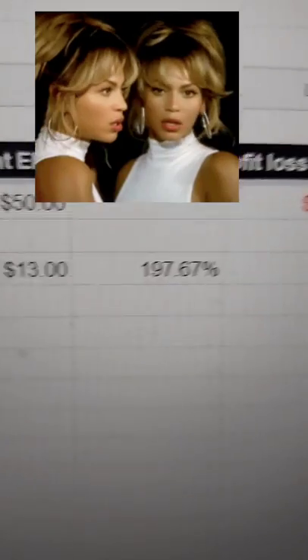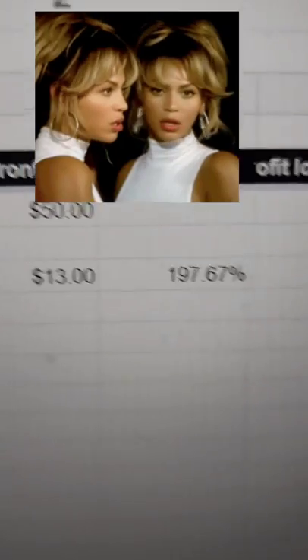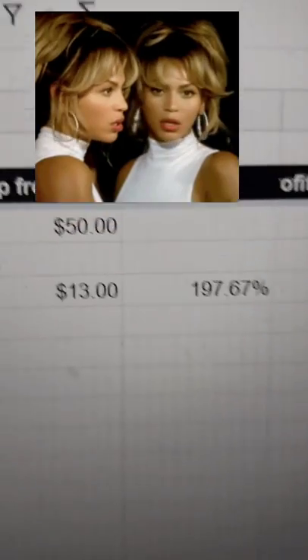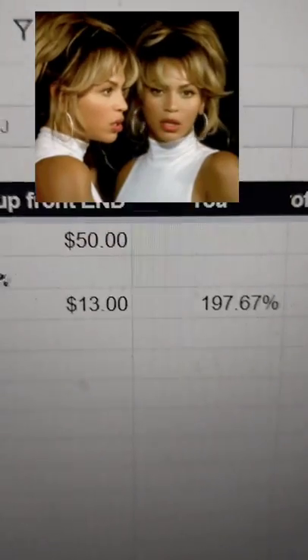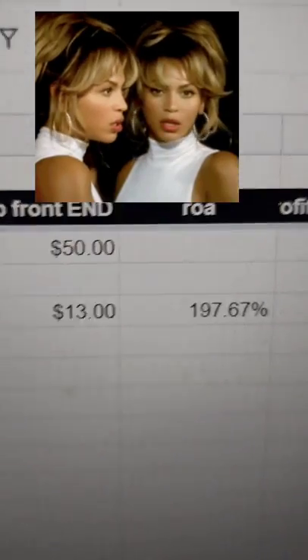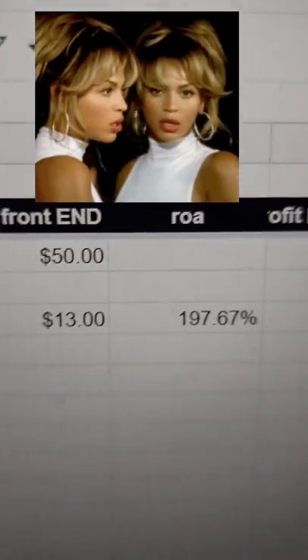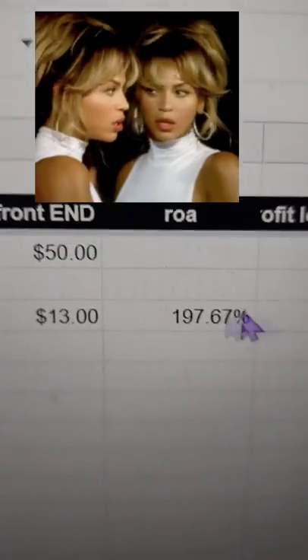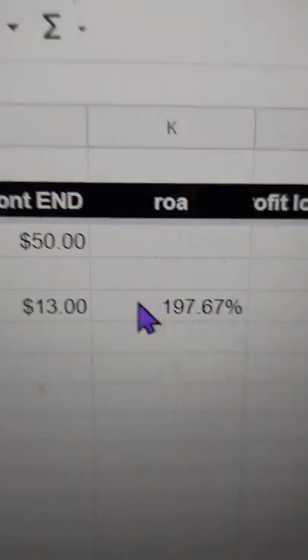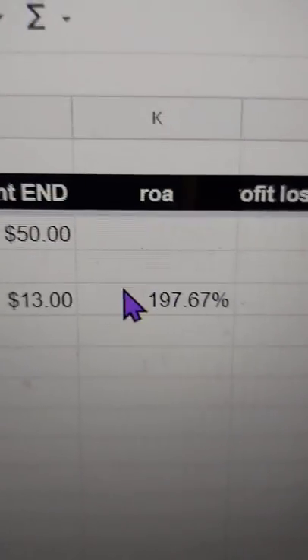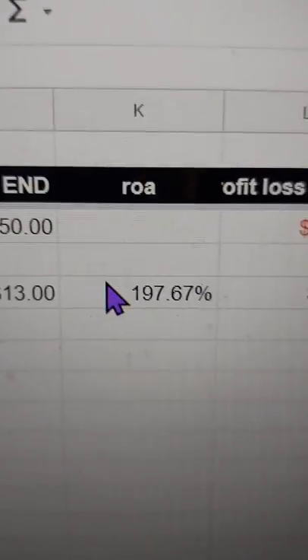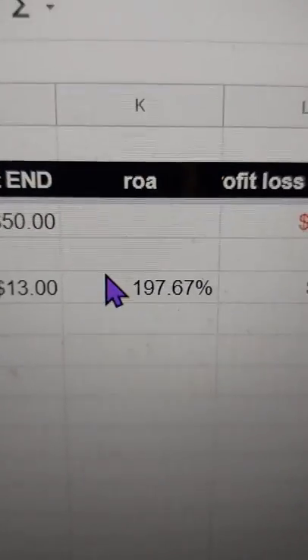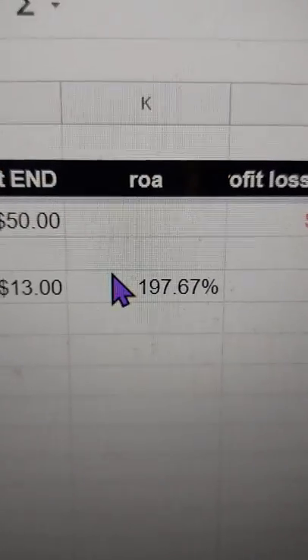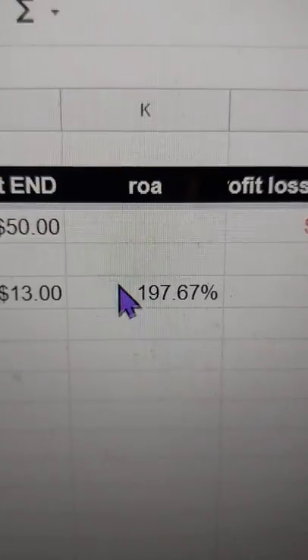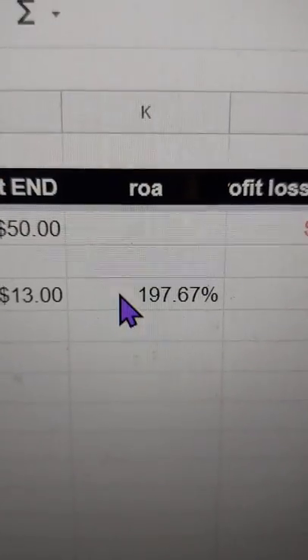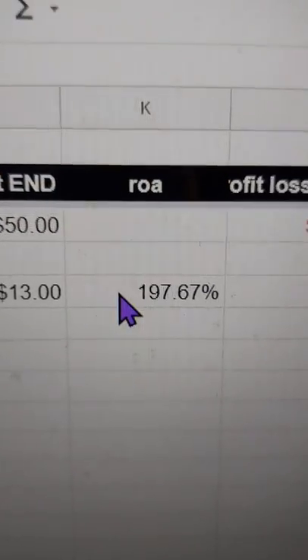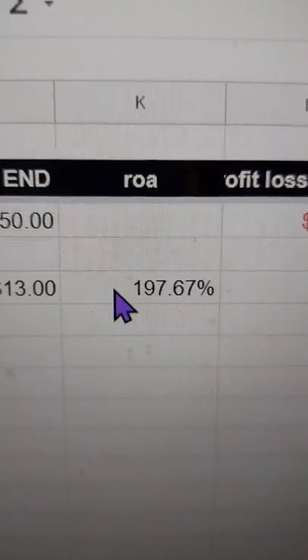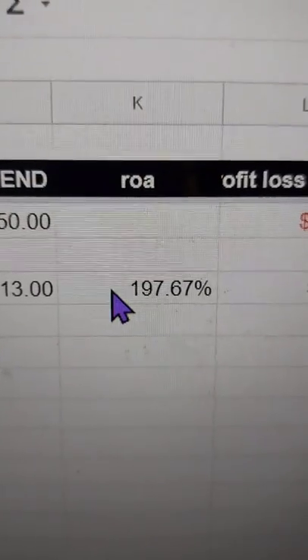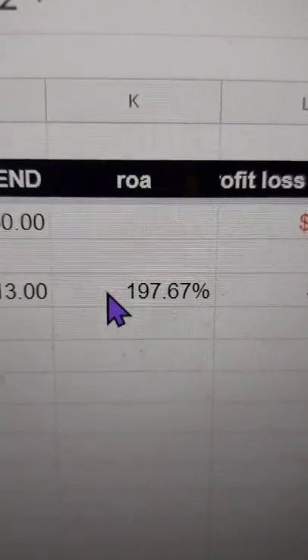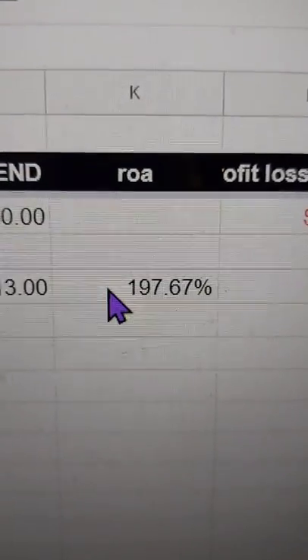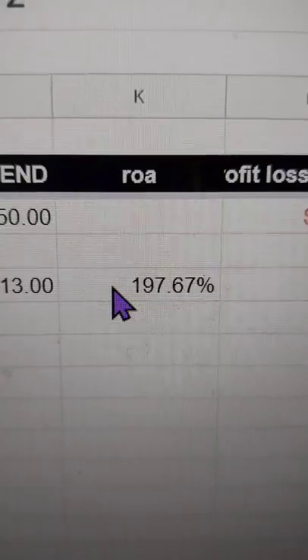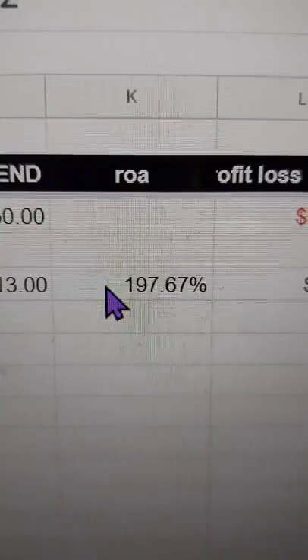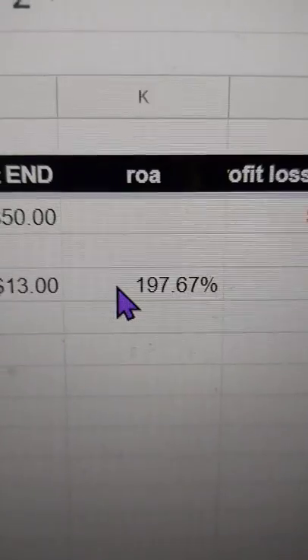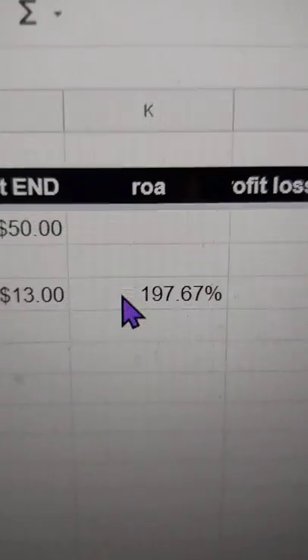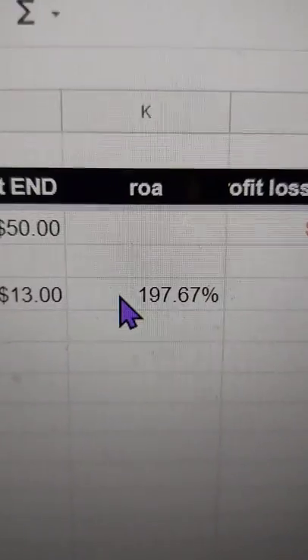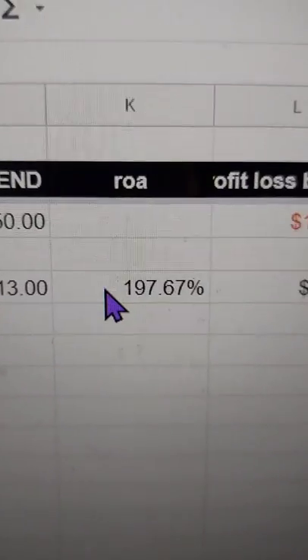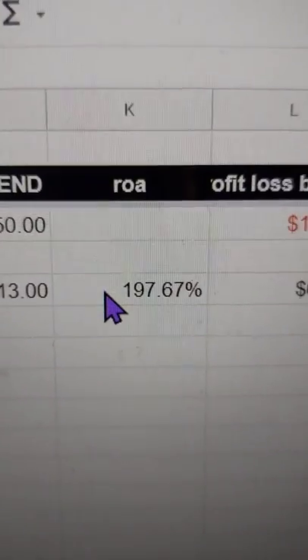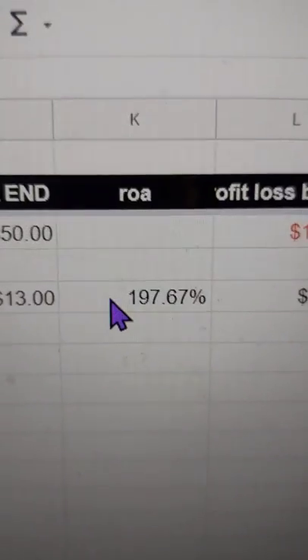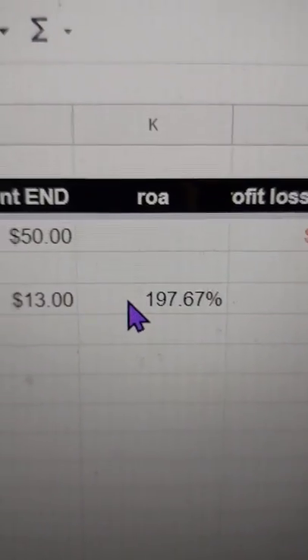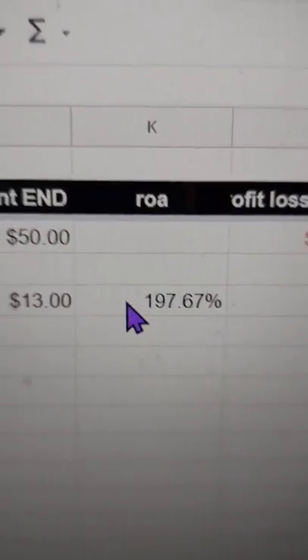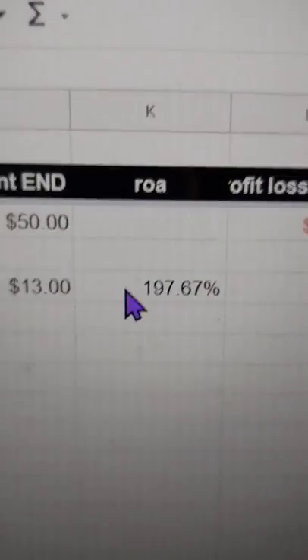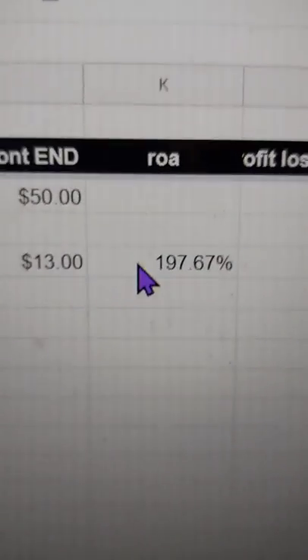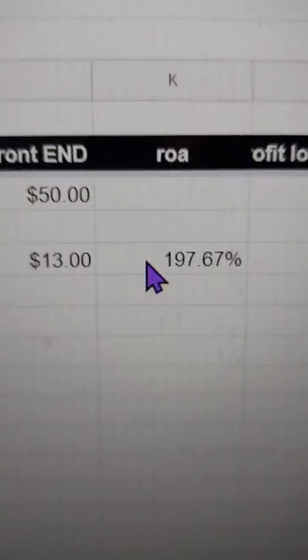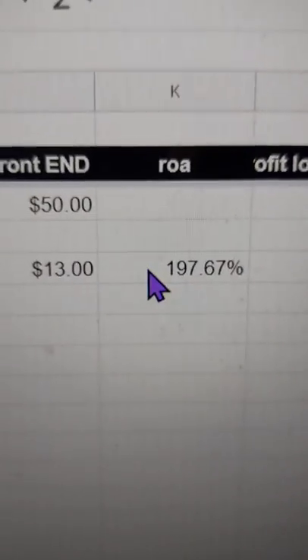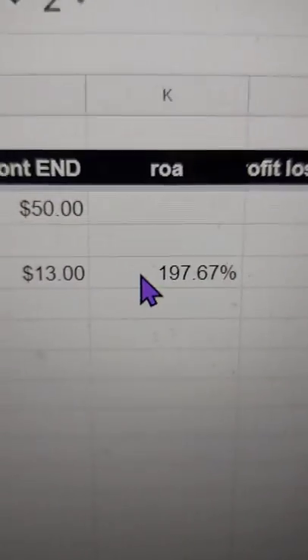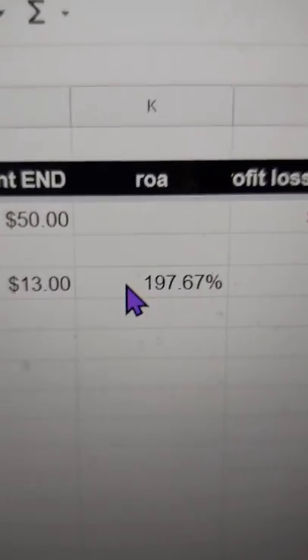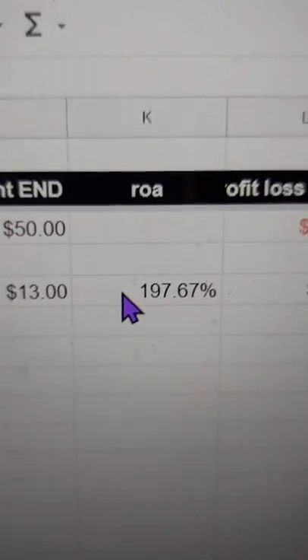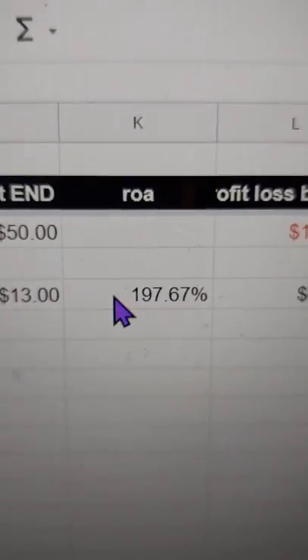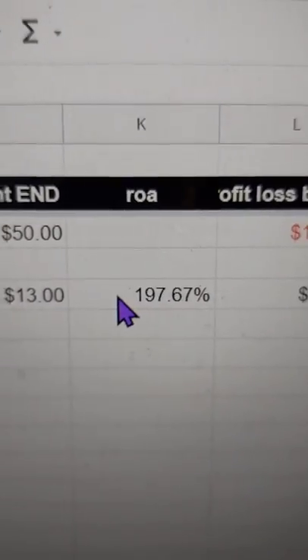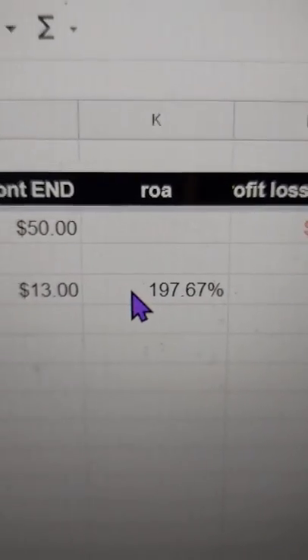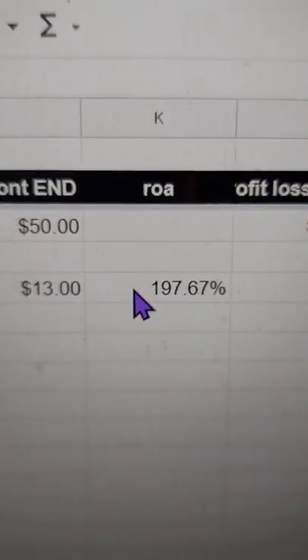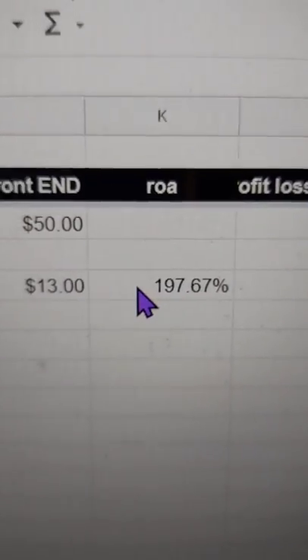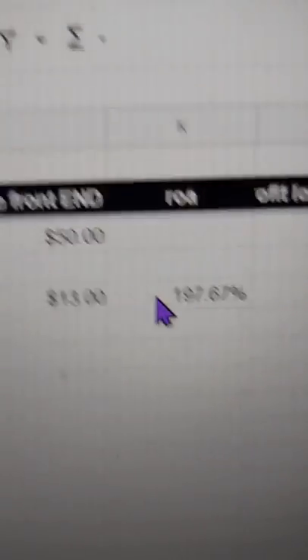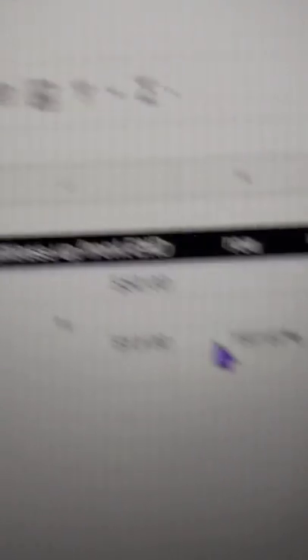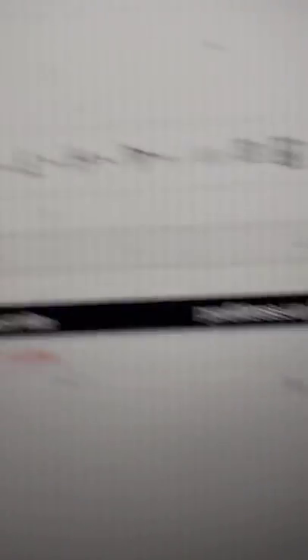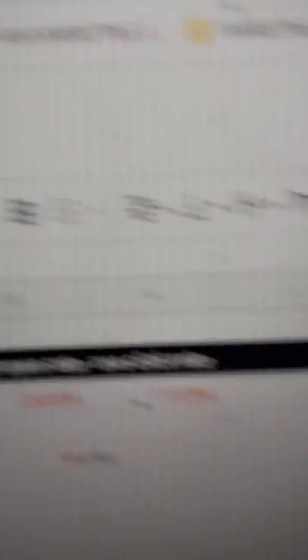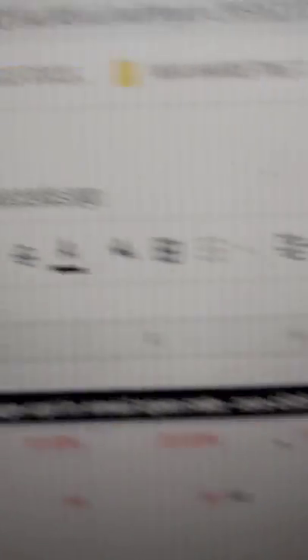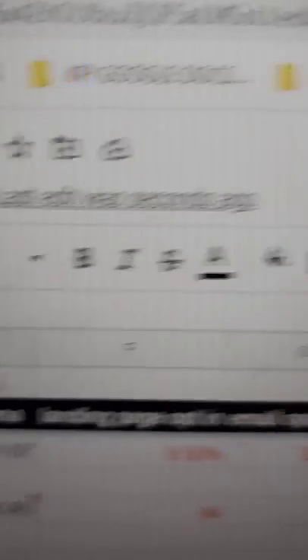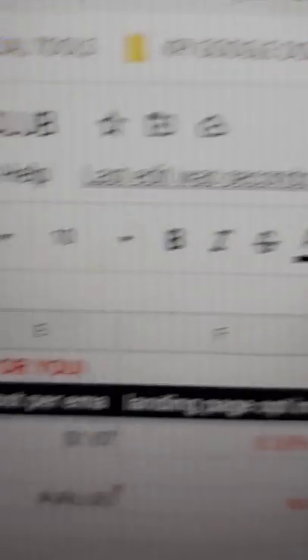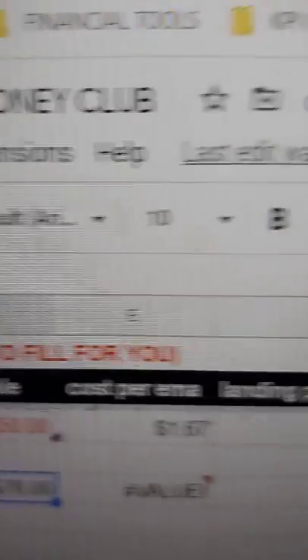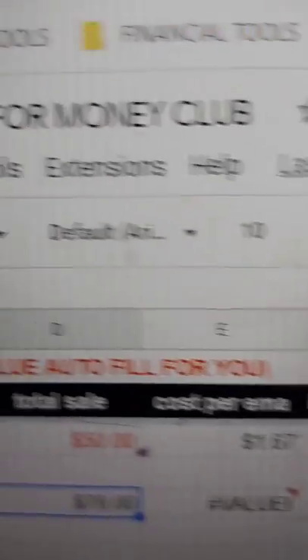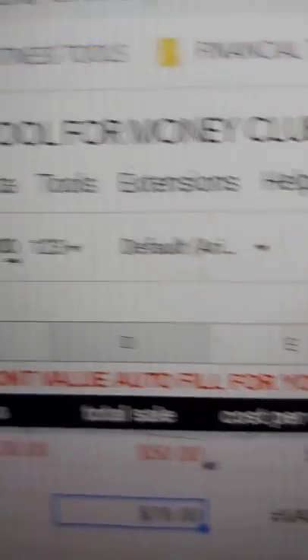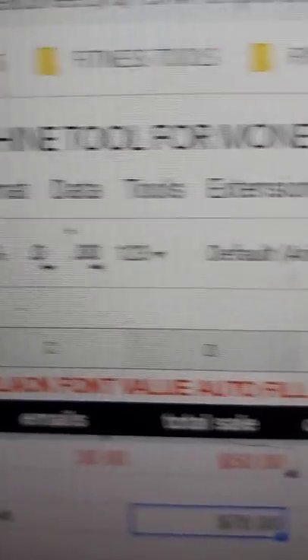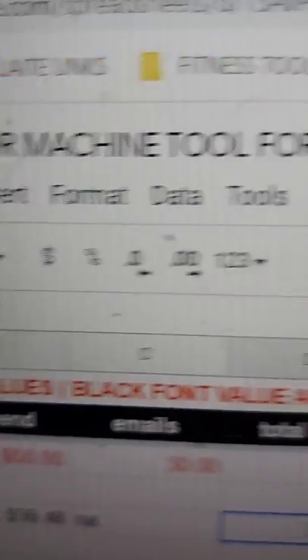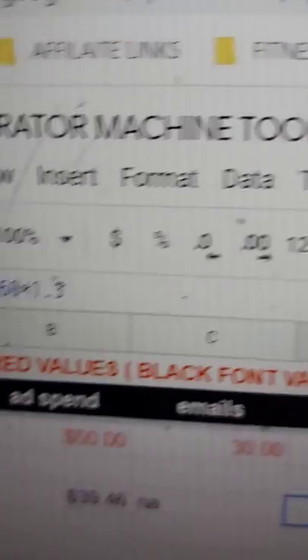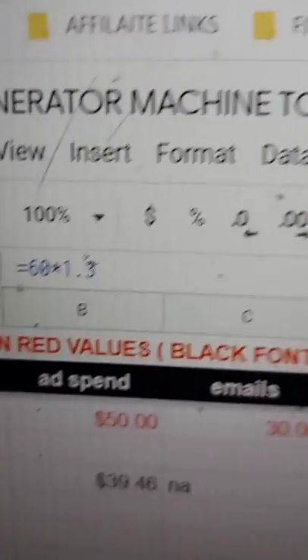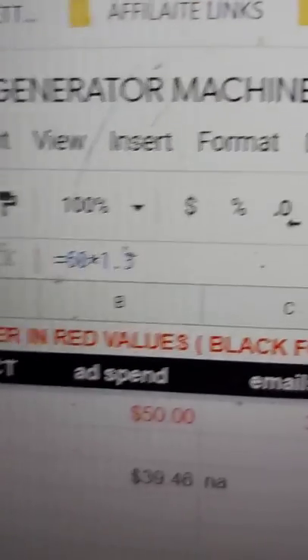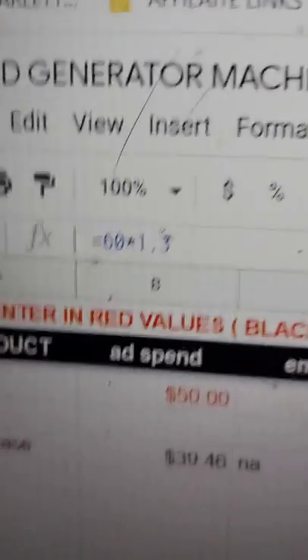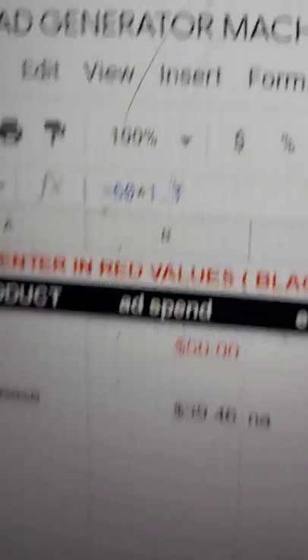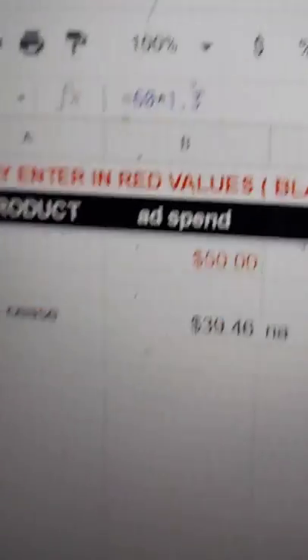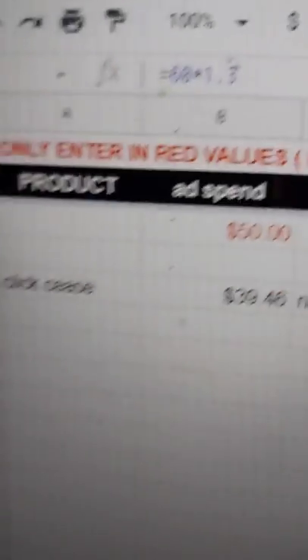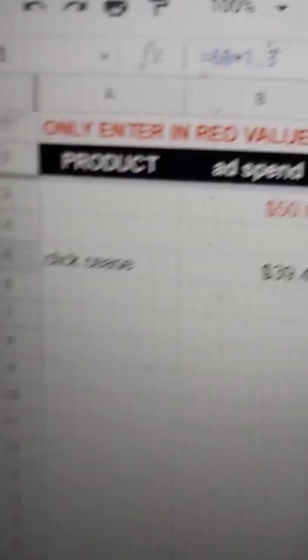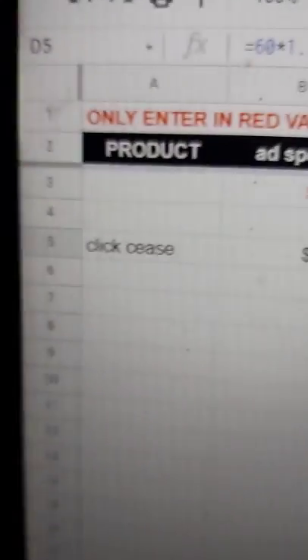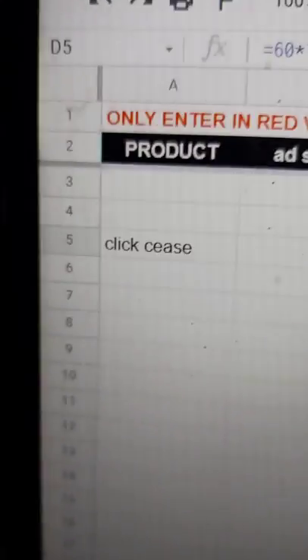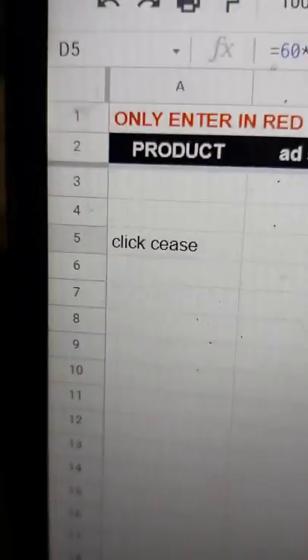The most important metric right here is the return on ad spend. Now that I know that it works, I'm going to go and increase my ad spend.